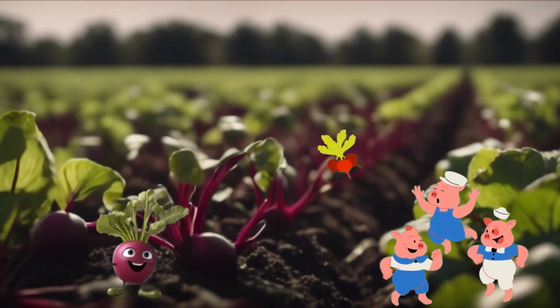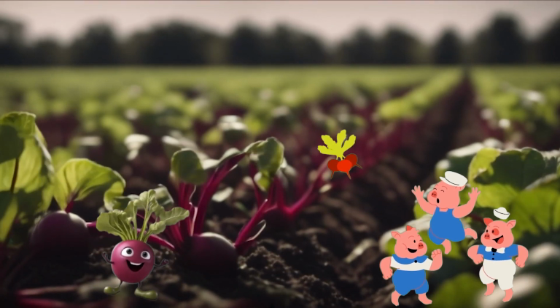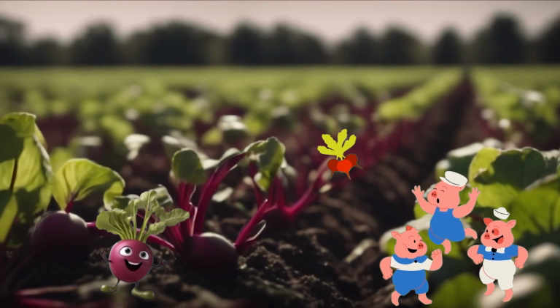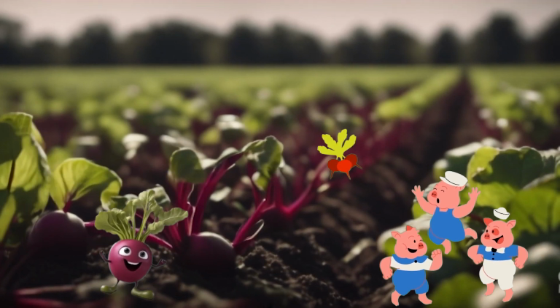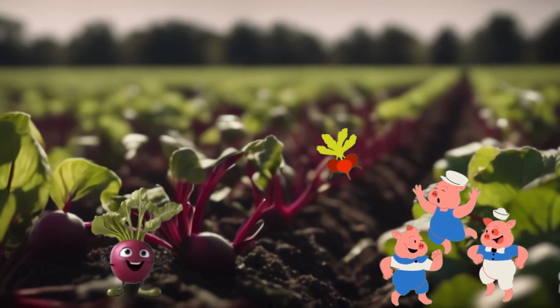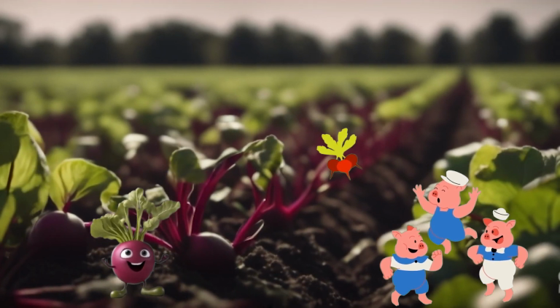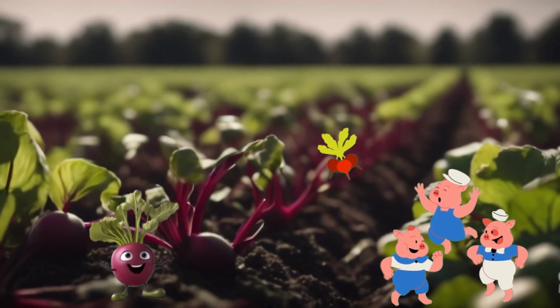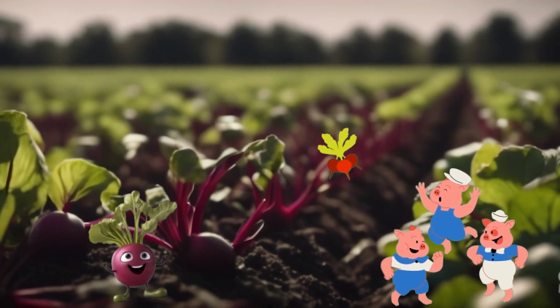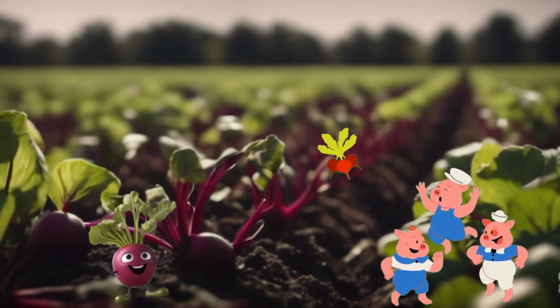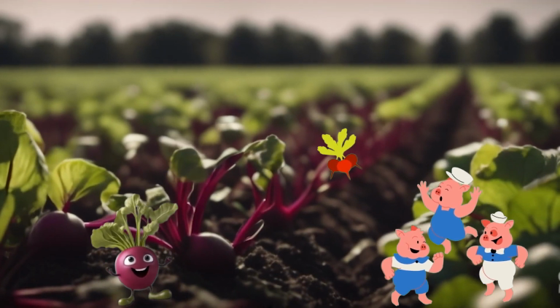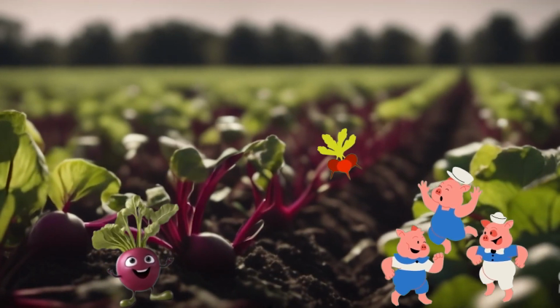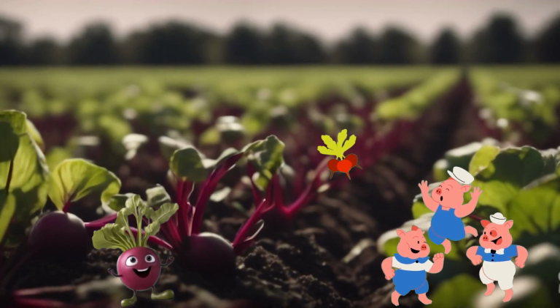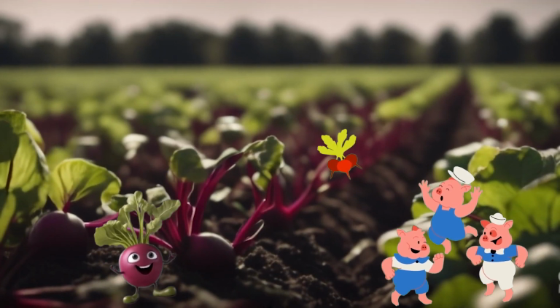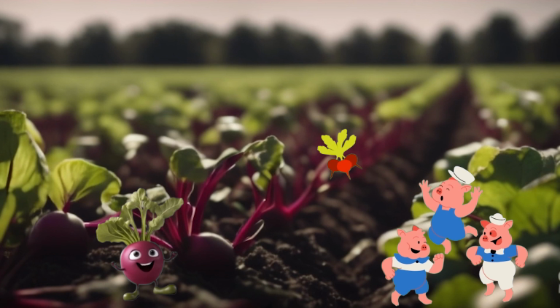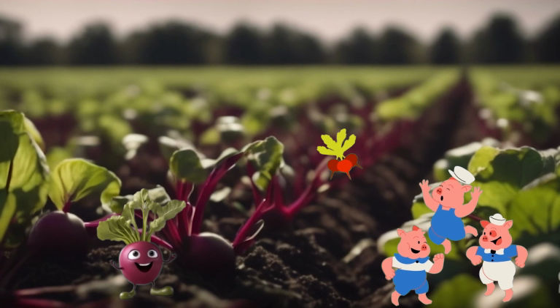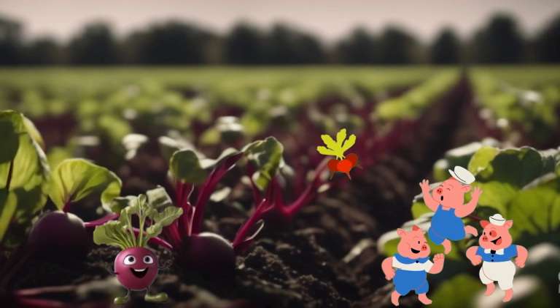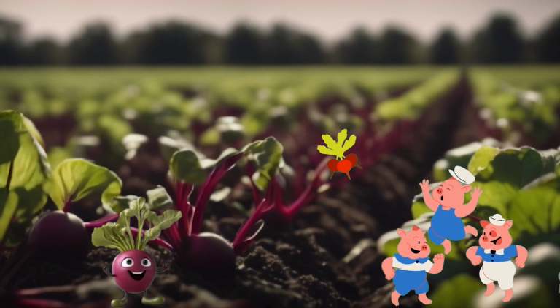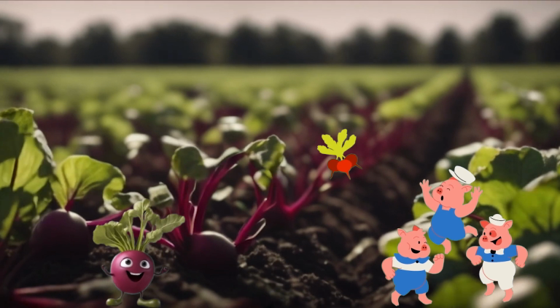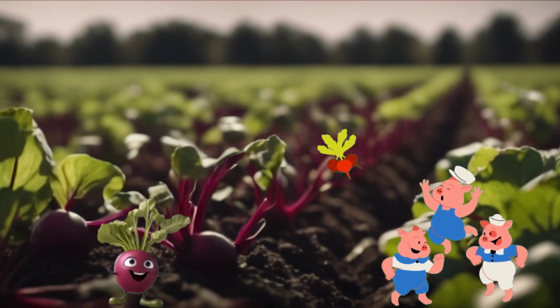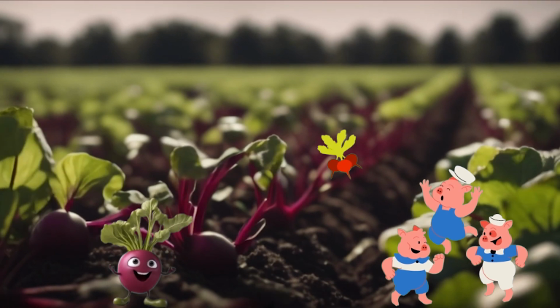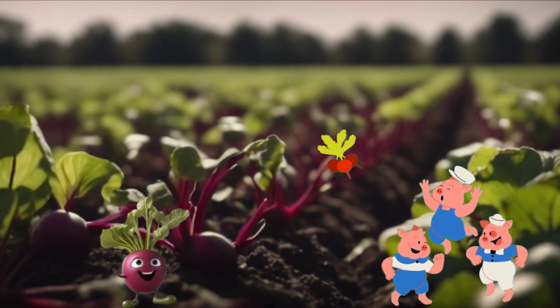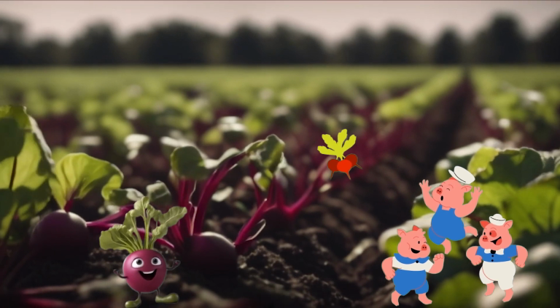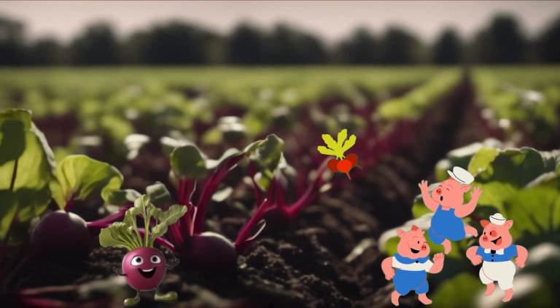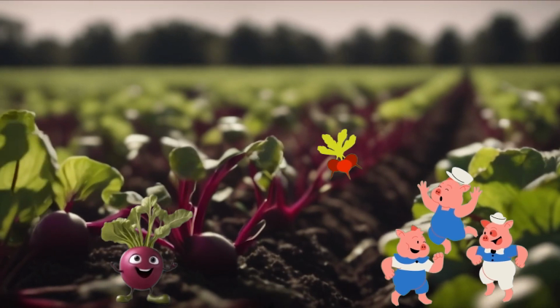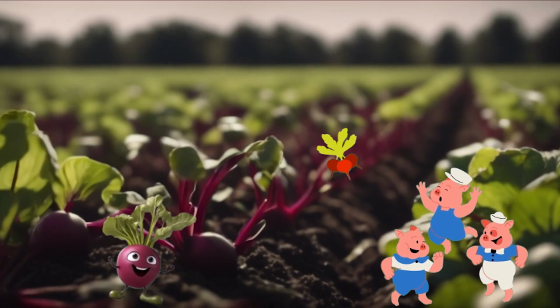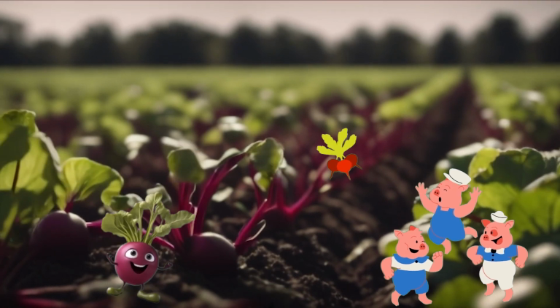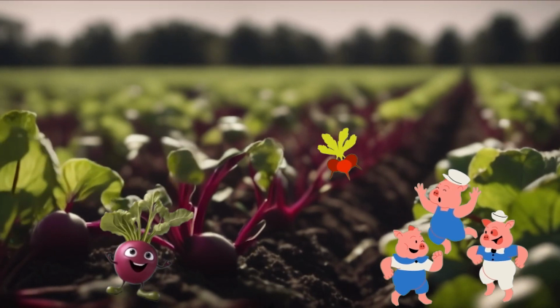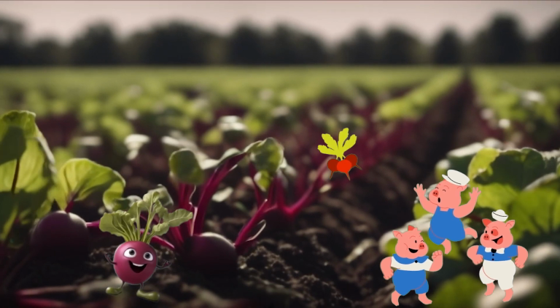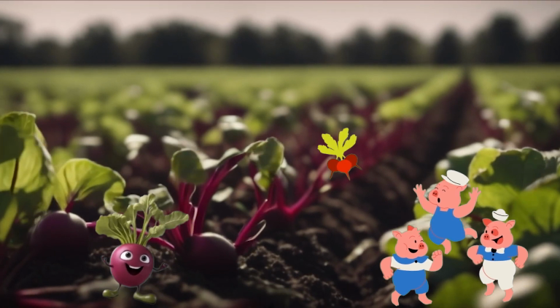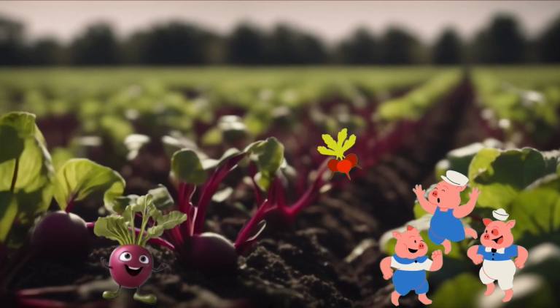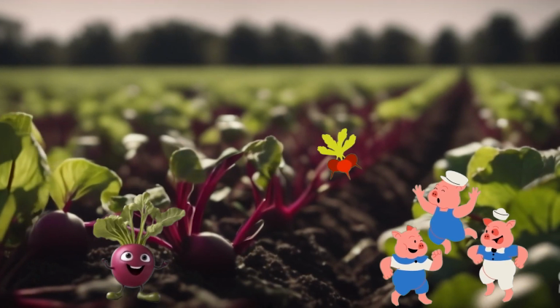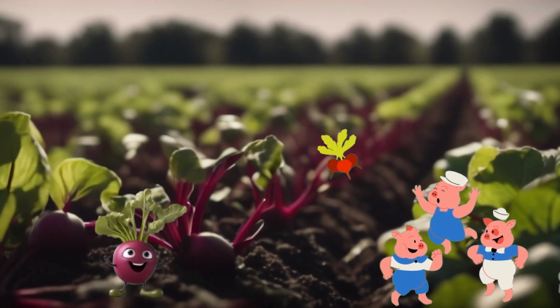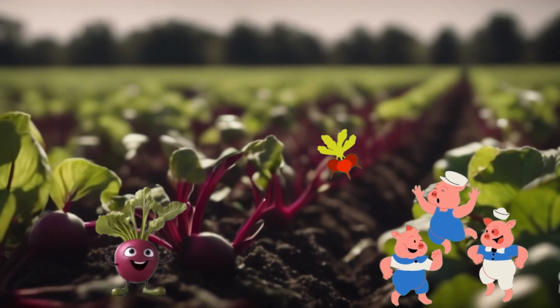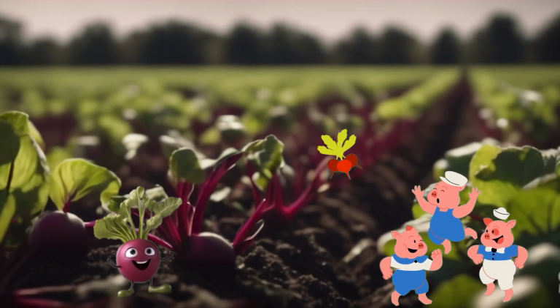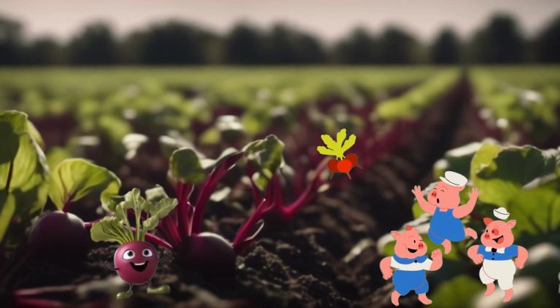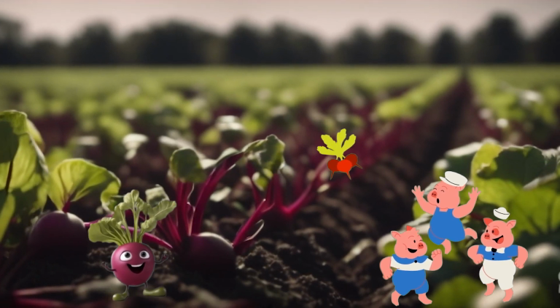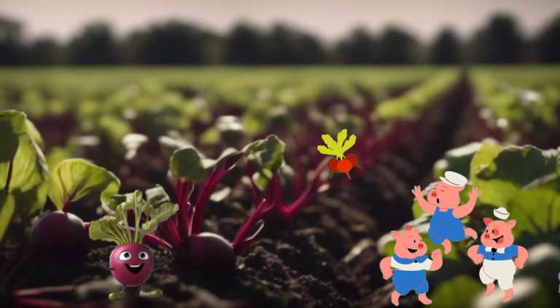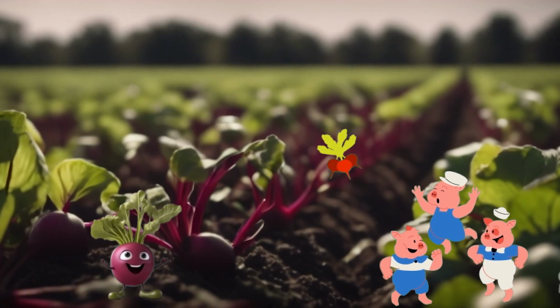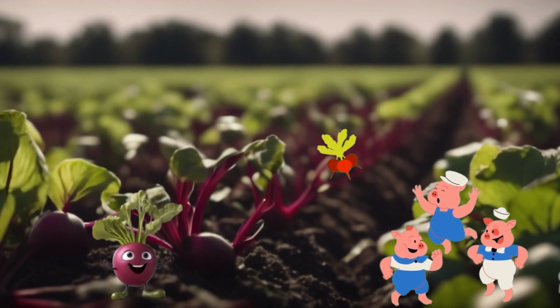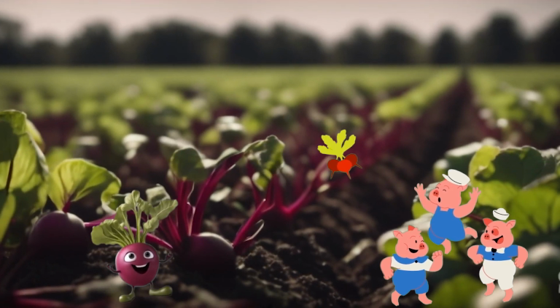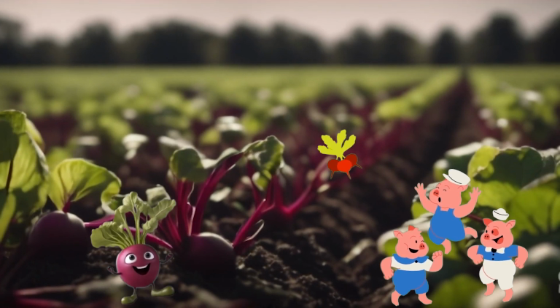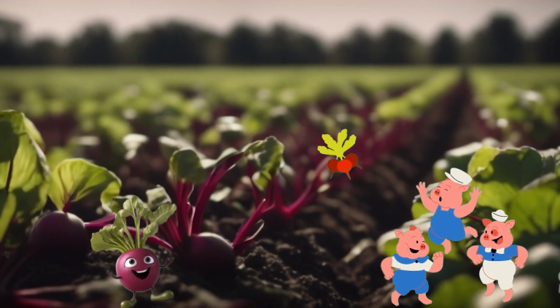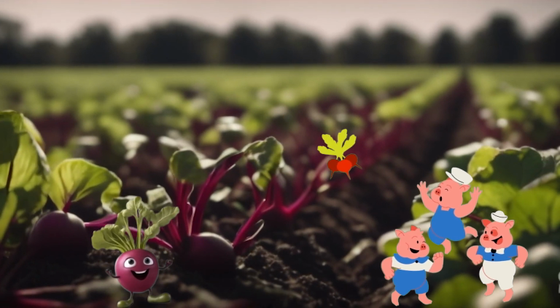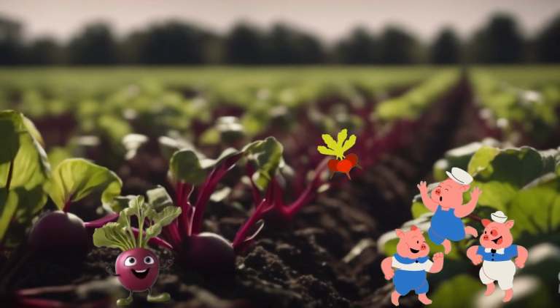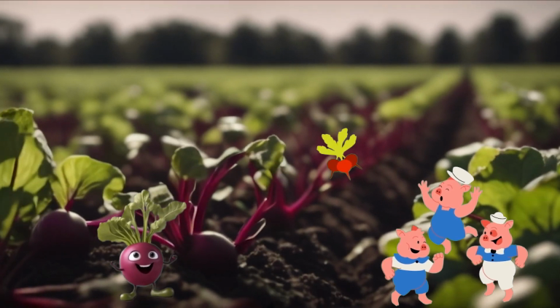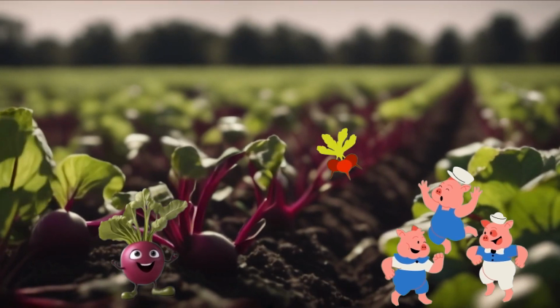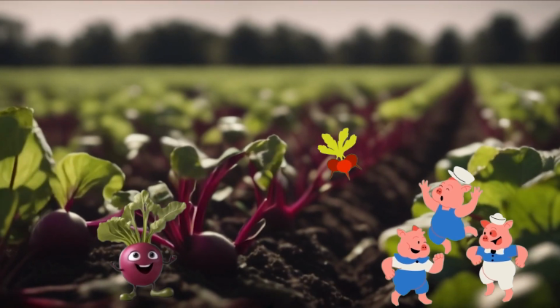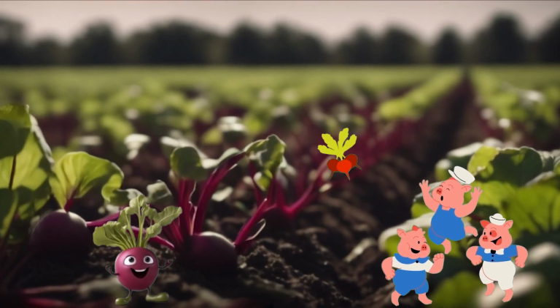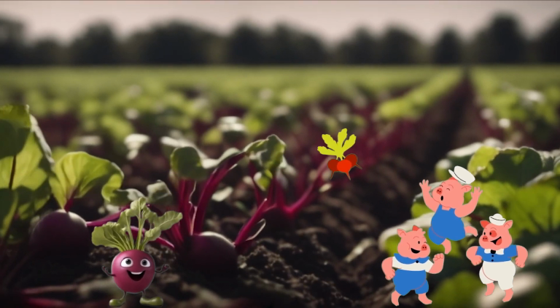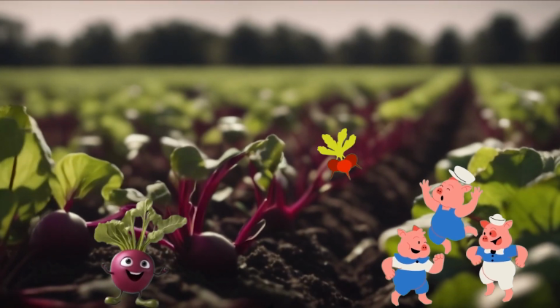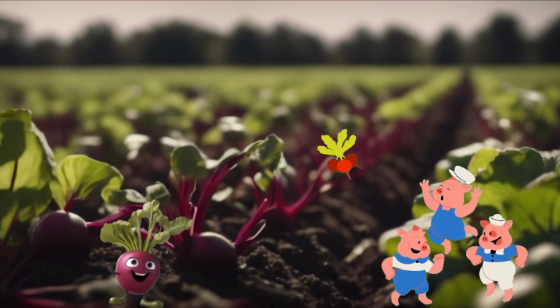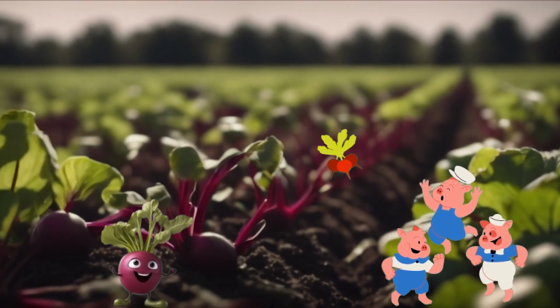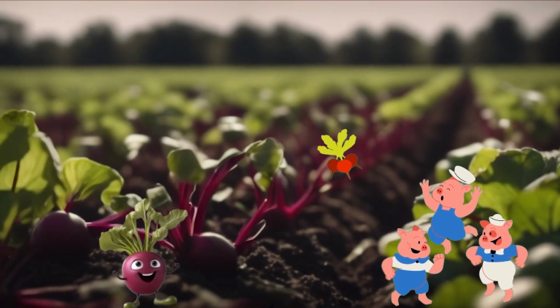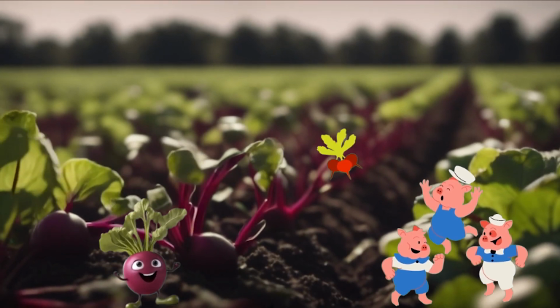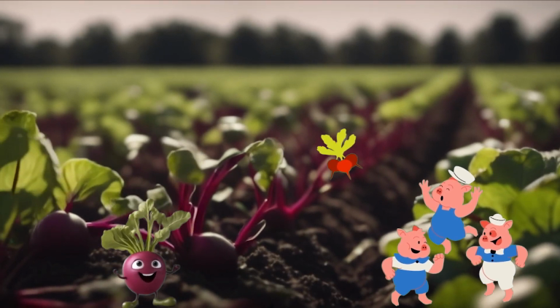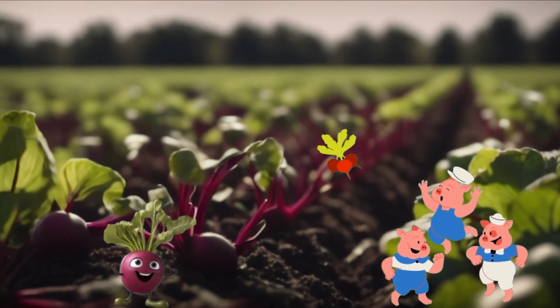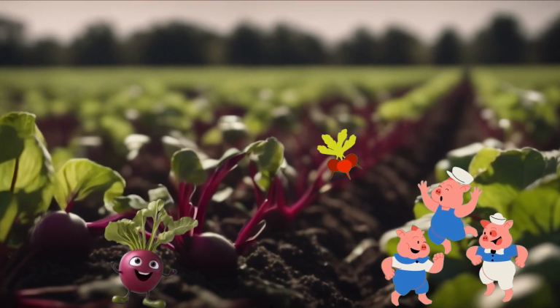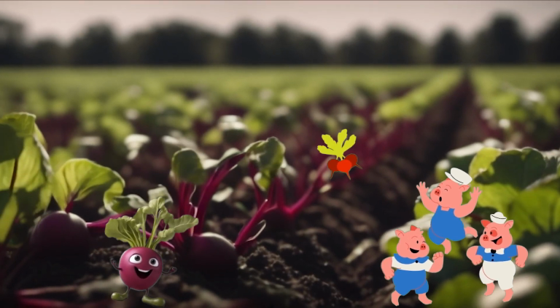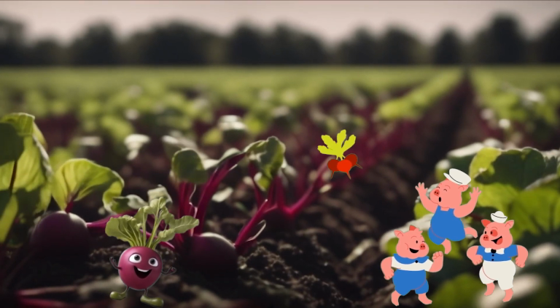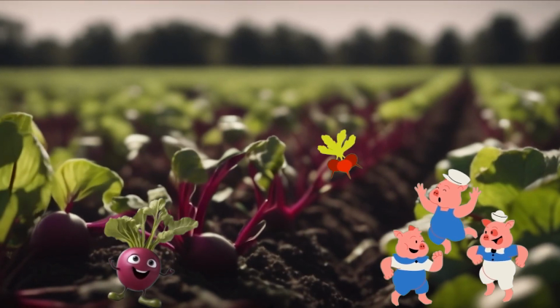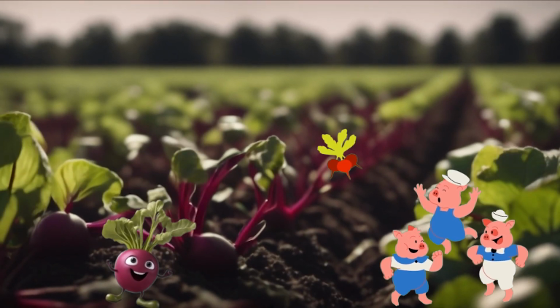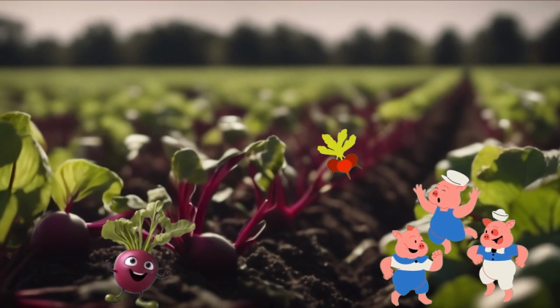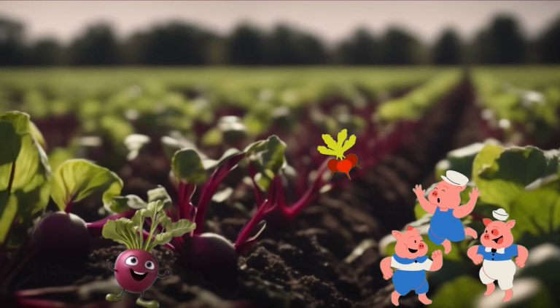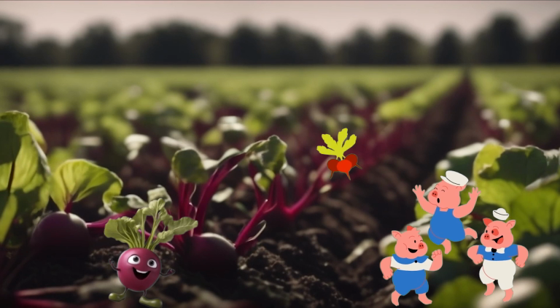So next time you see beetroot, give it a try and let it make you feel like a healthy superhero too.